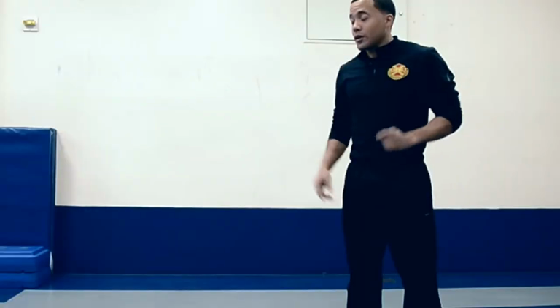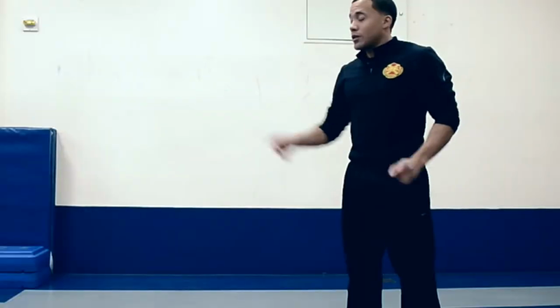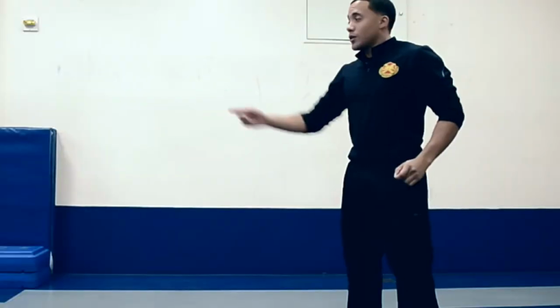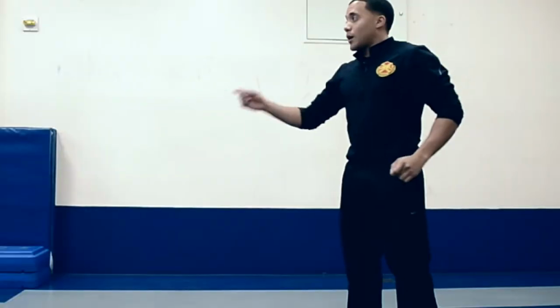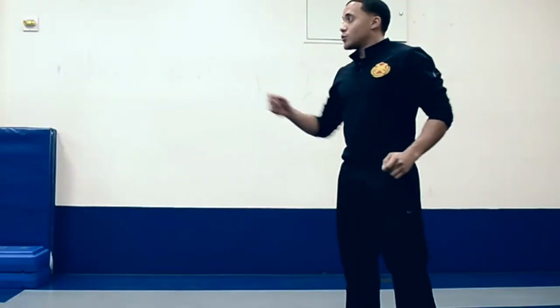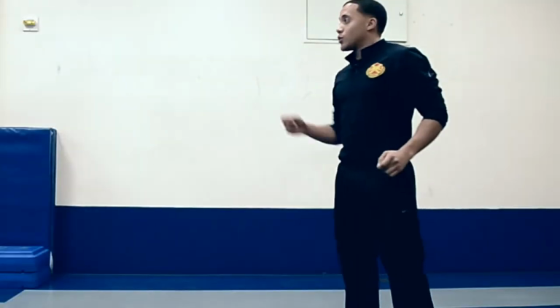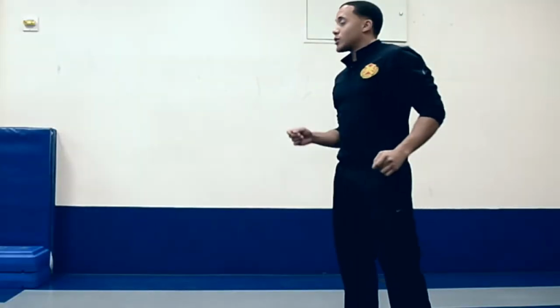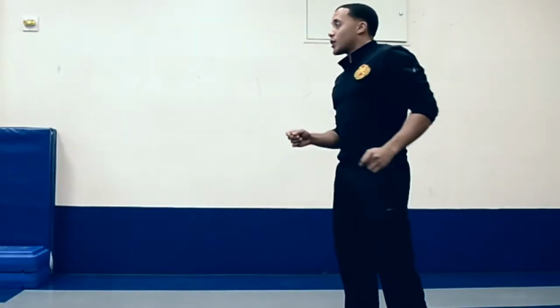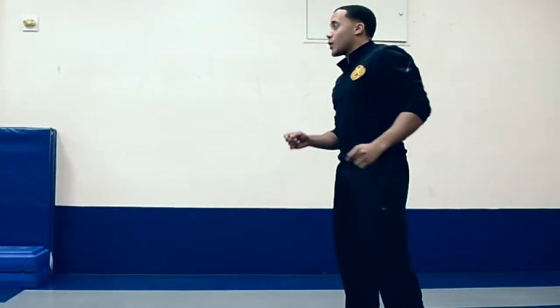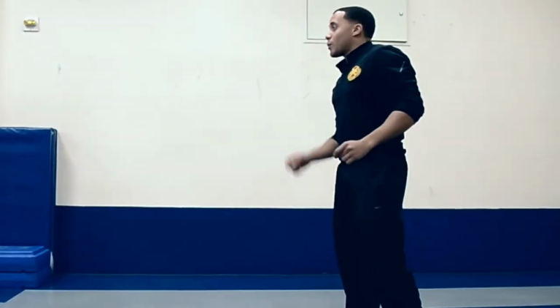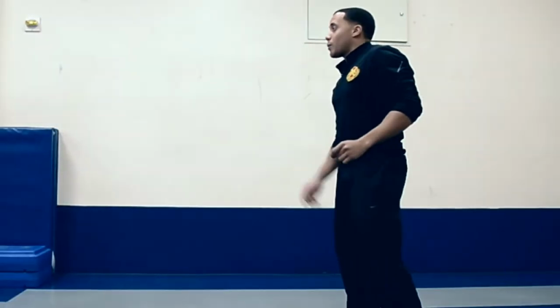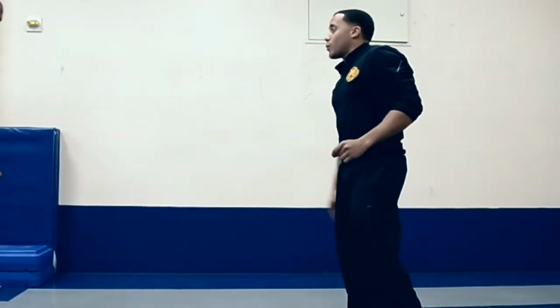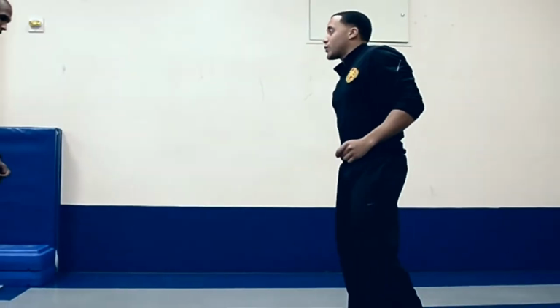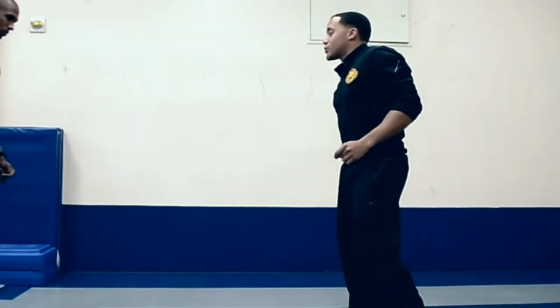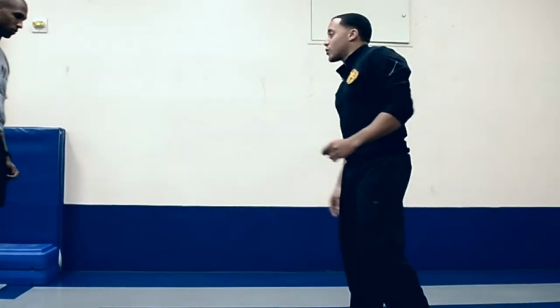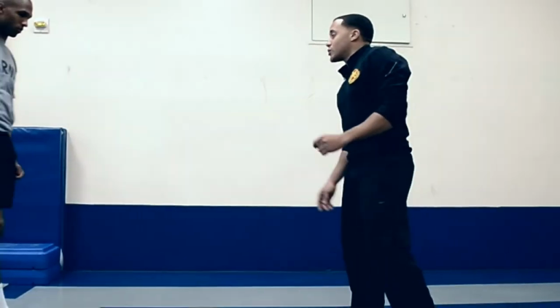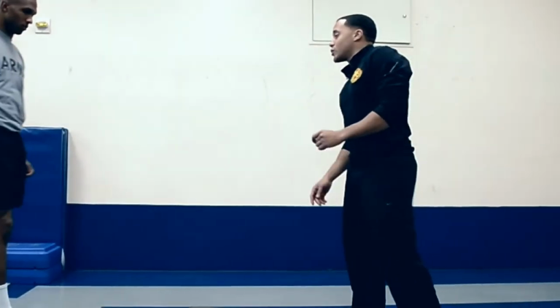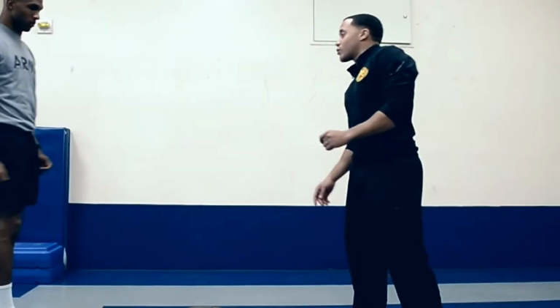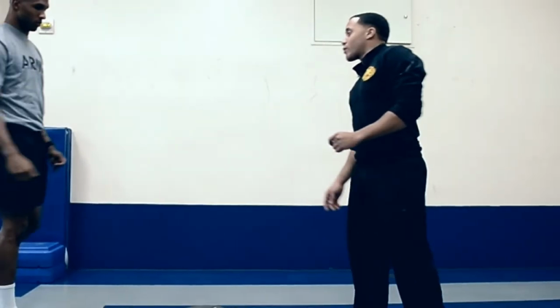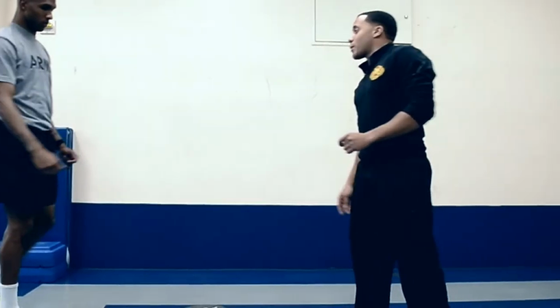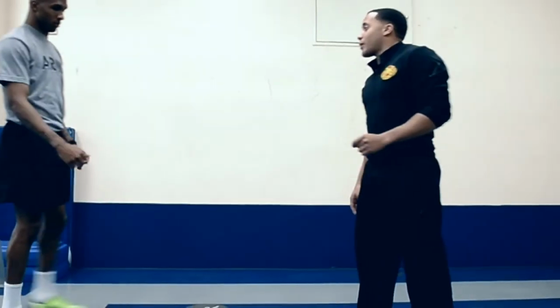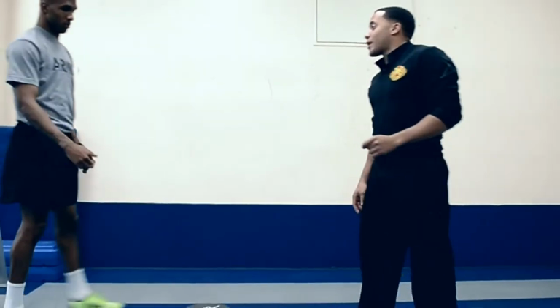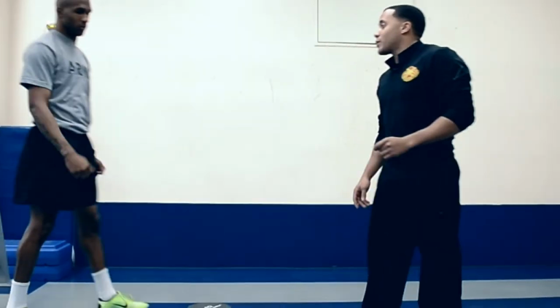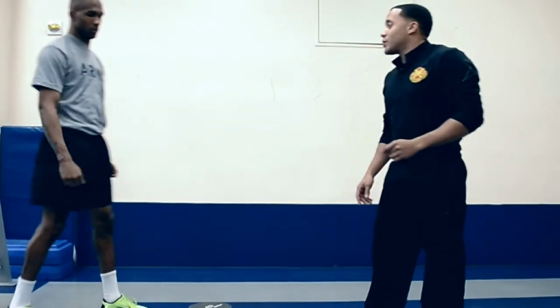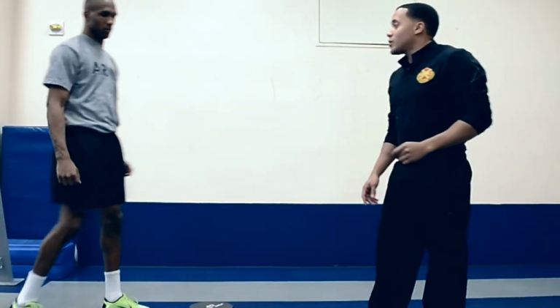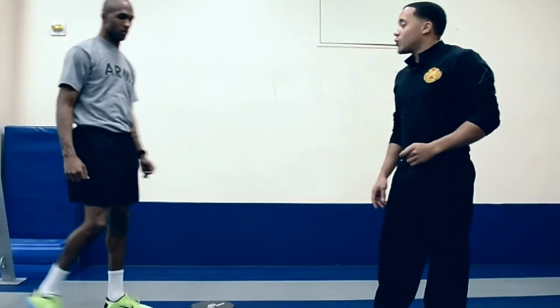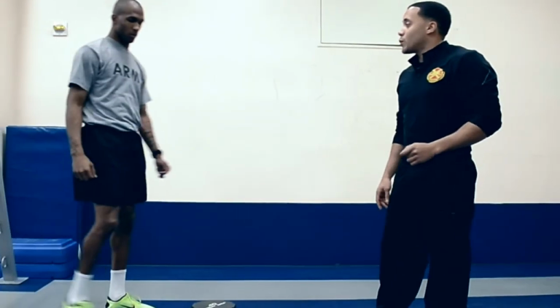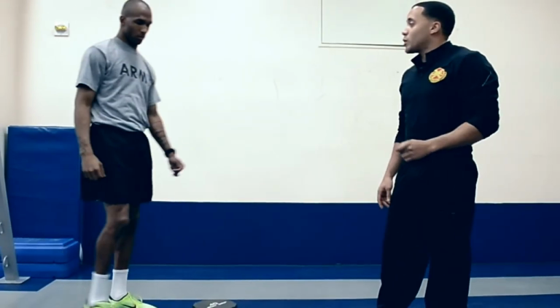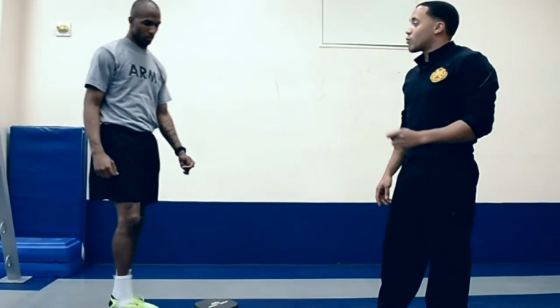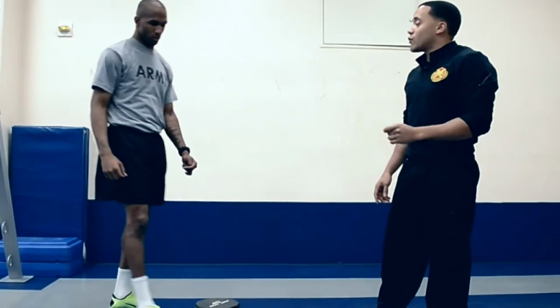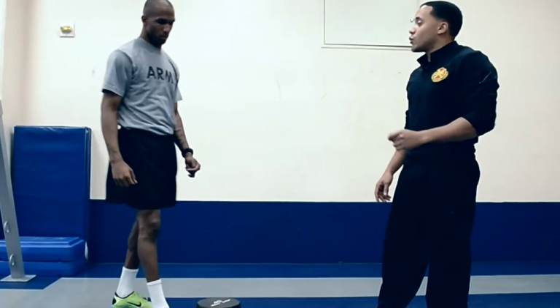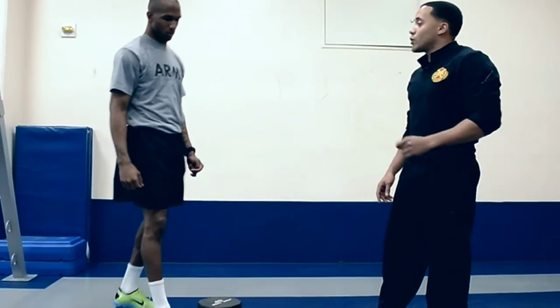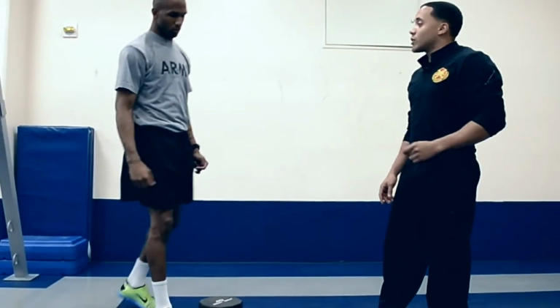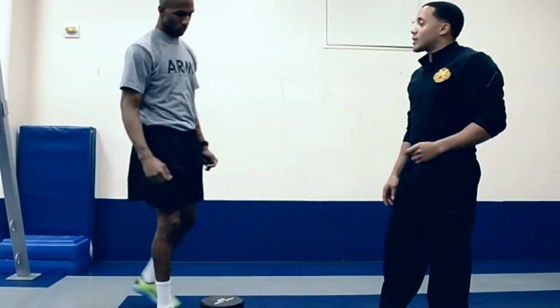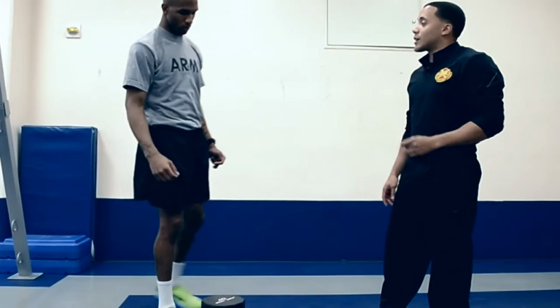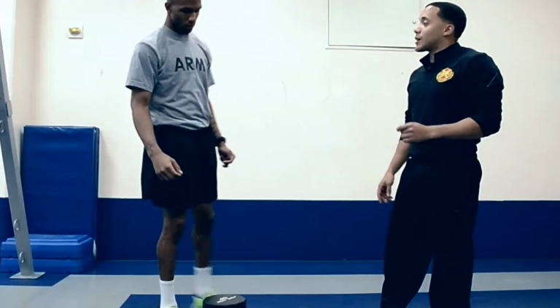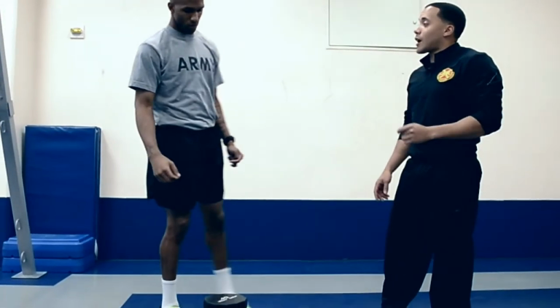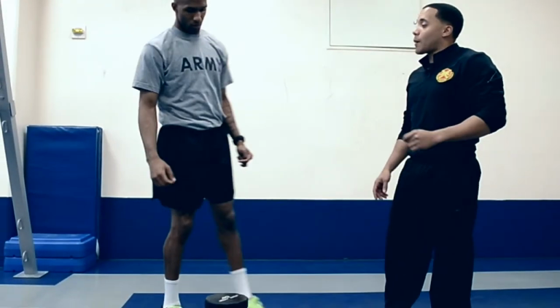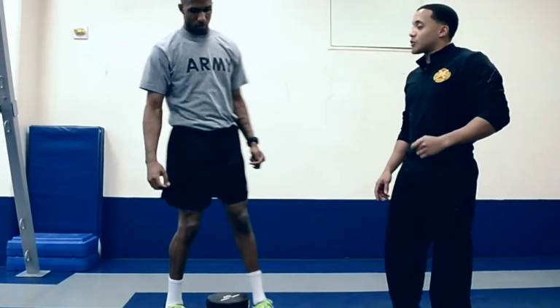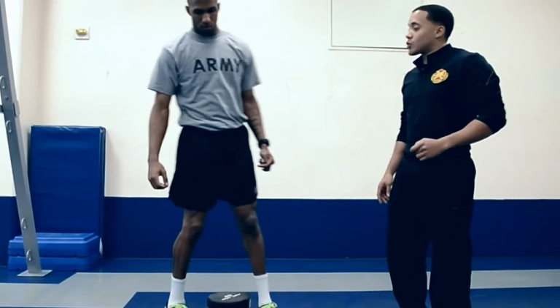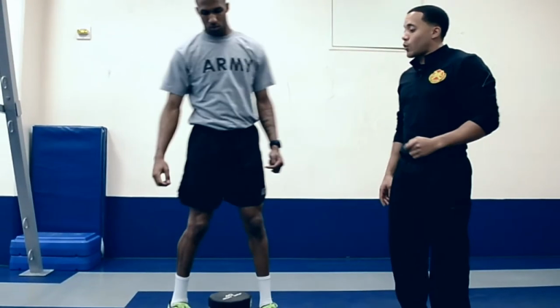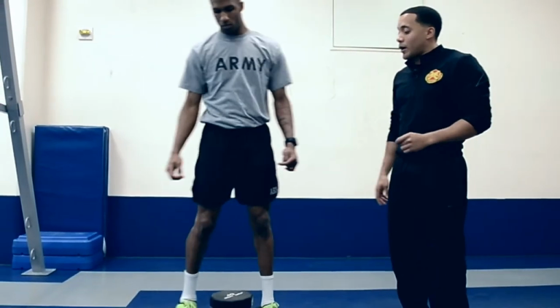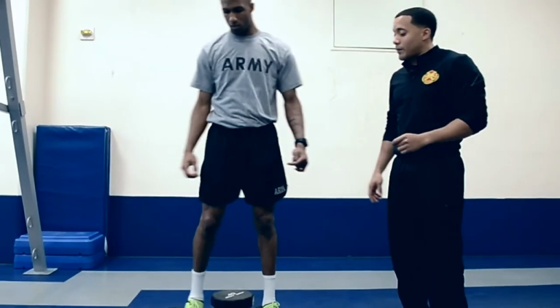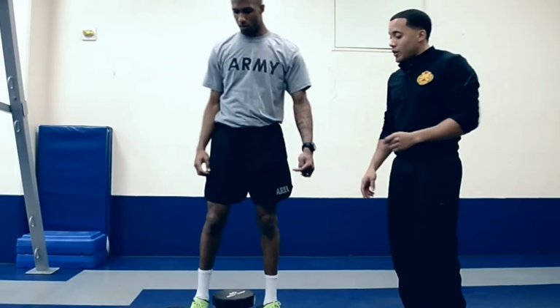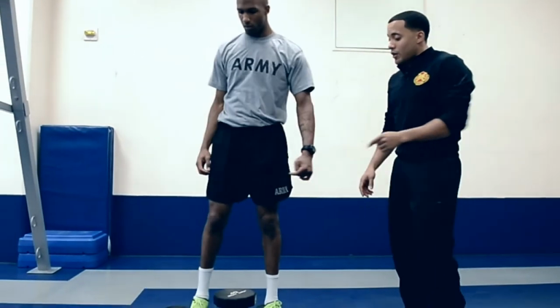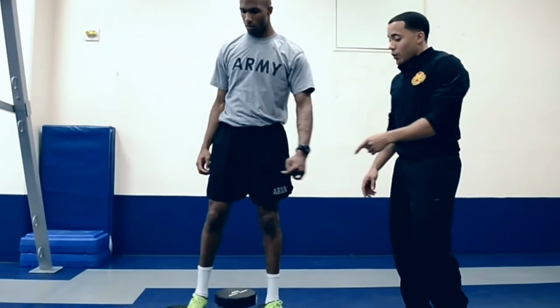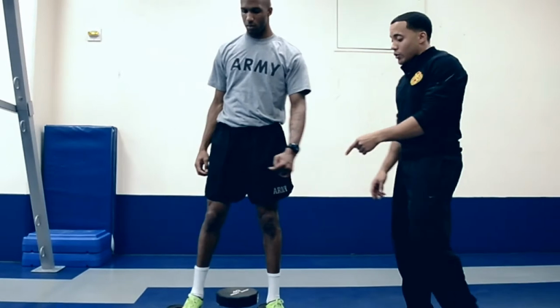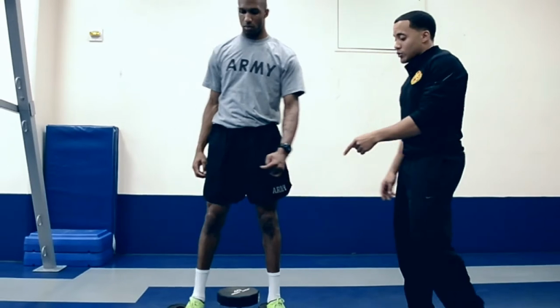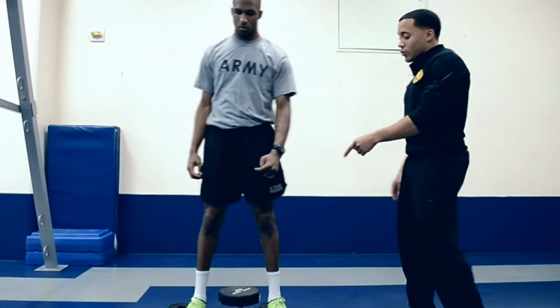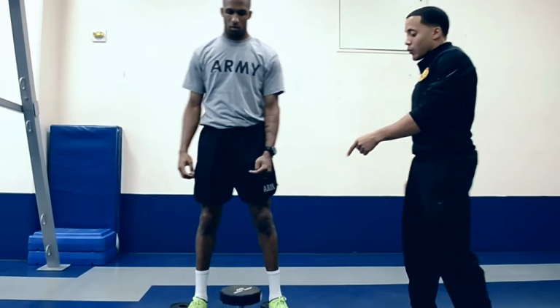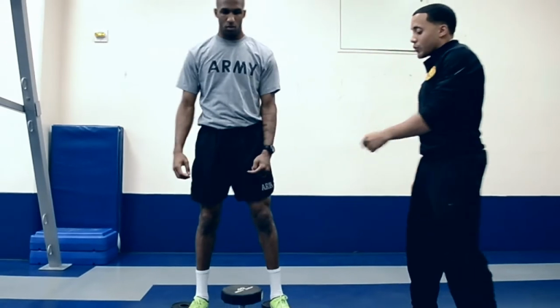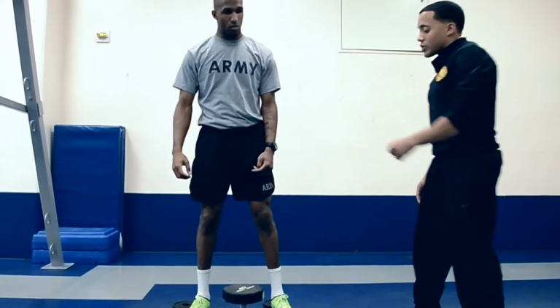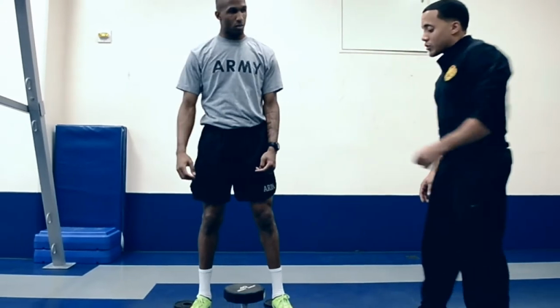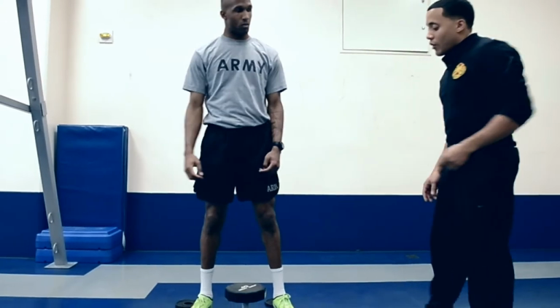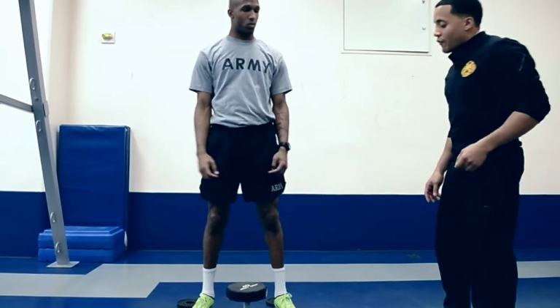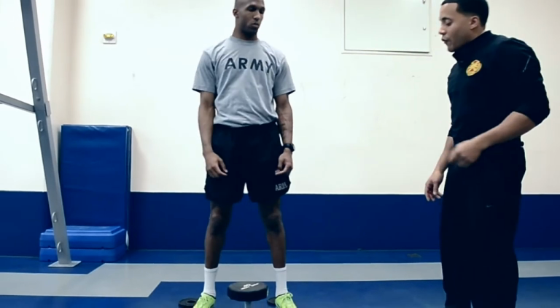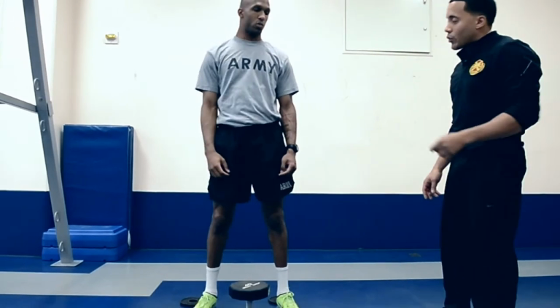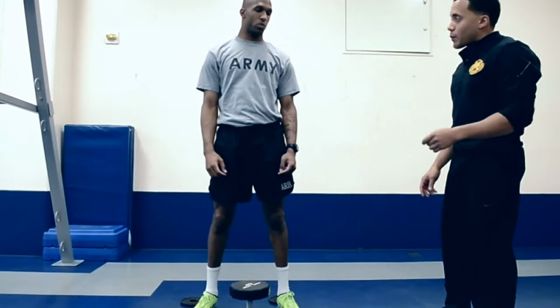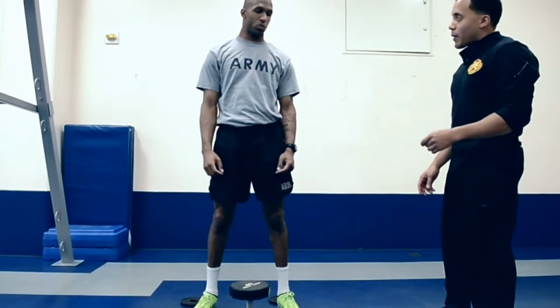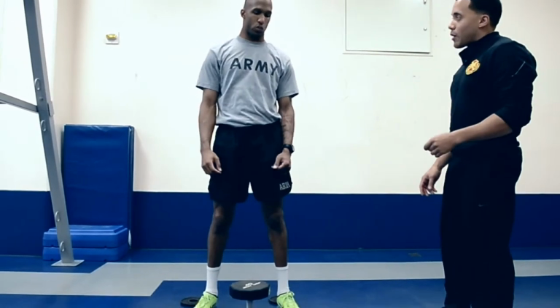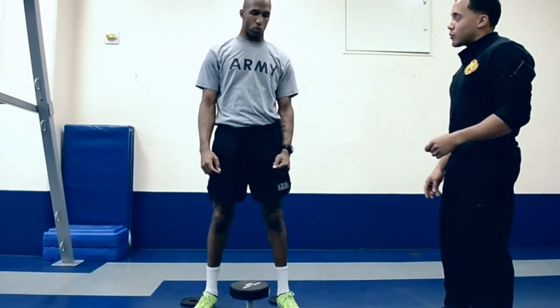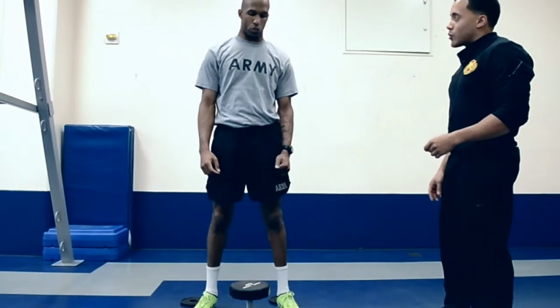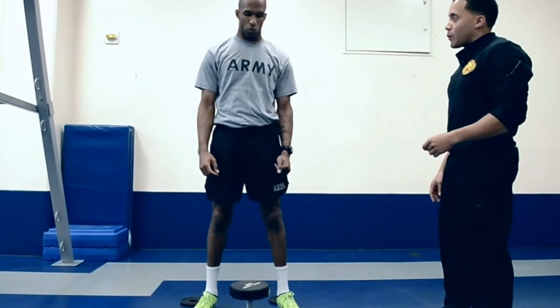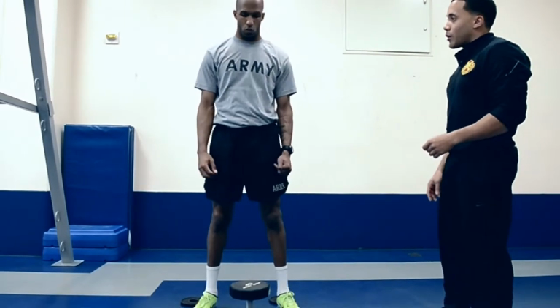I'm joined today with Sergeant Greg Blackman, who'll be reviewing the goblet squat, and we're going to start off with this 40-pound dumbbell.